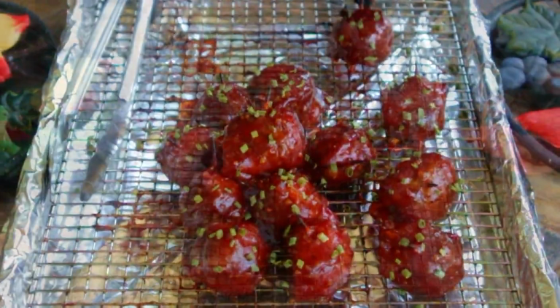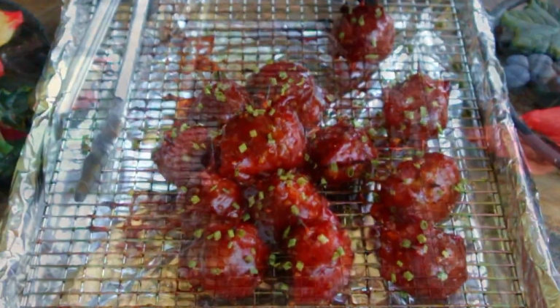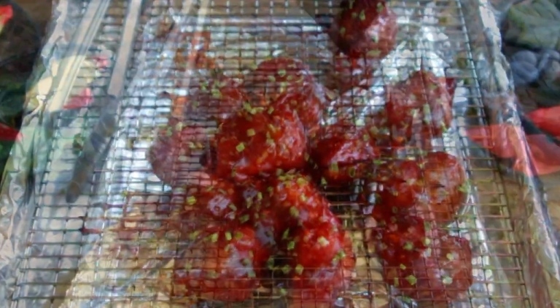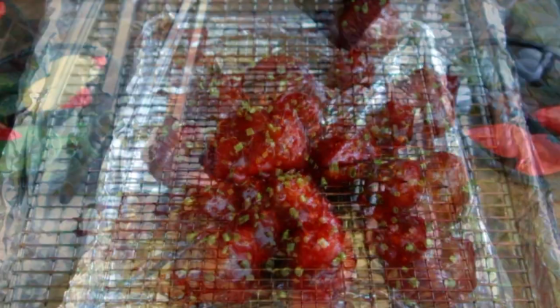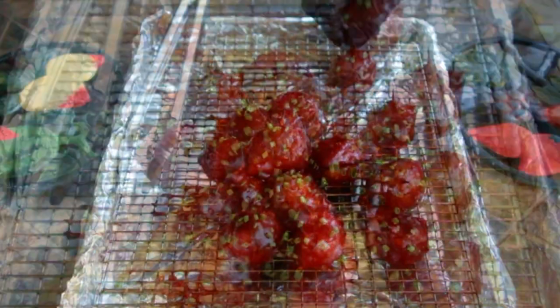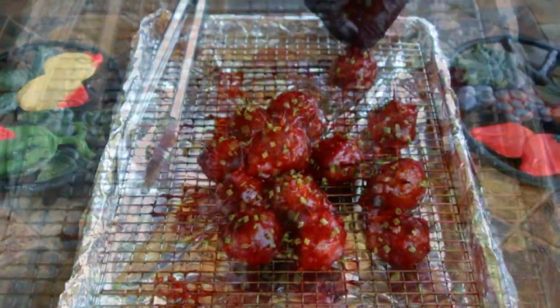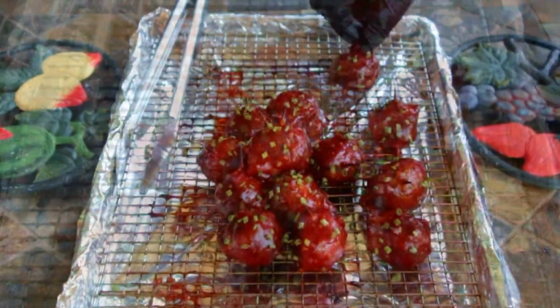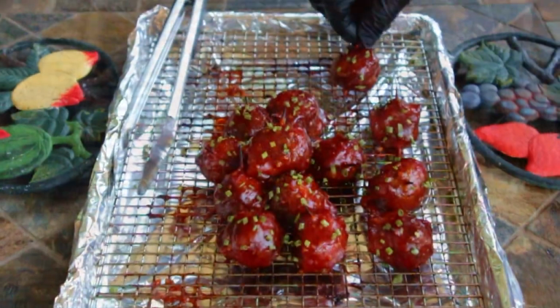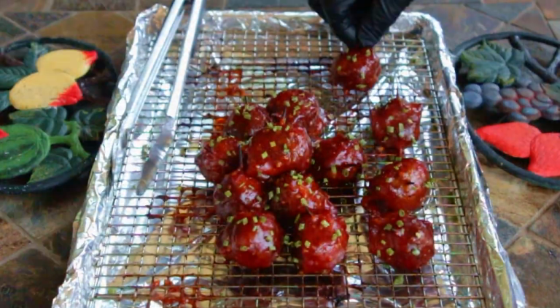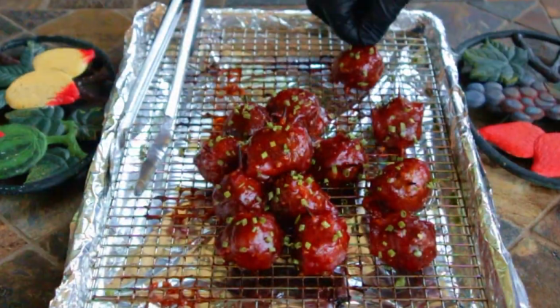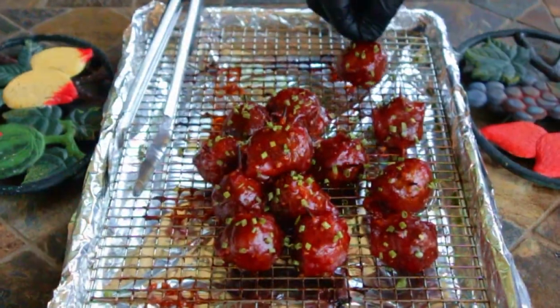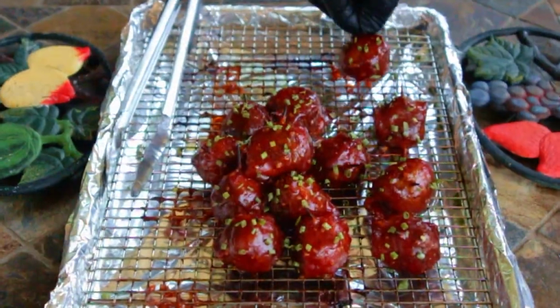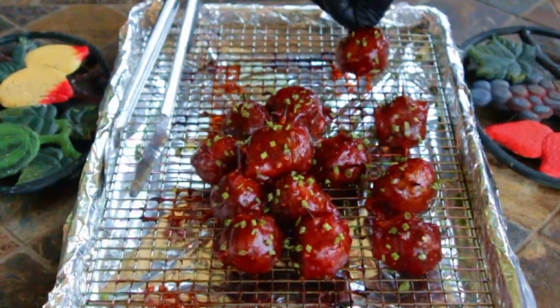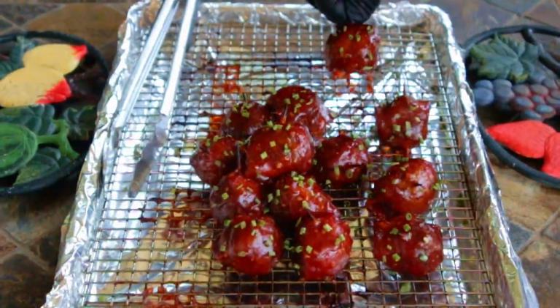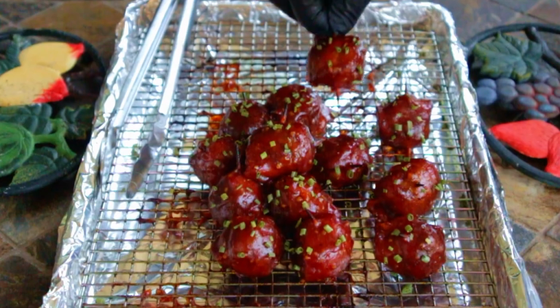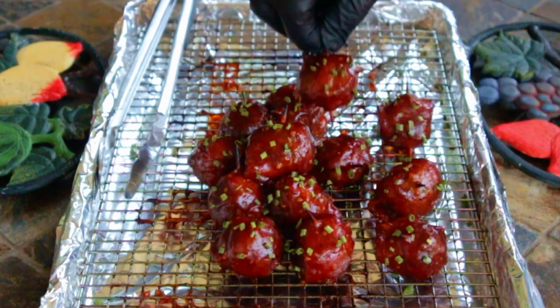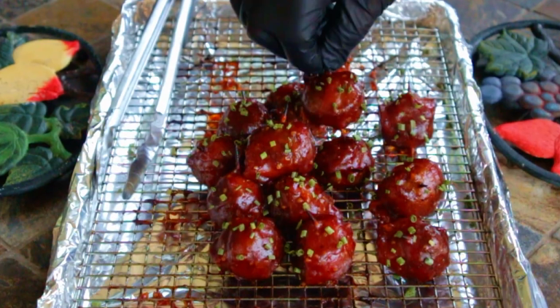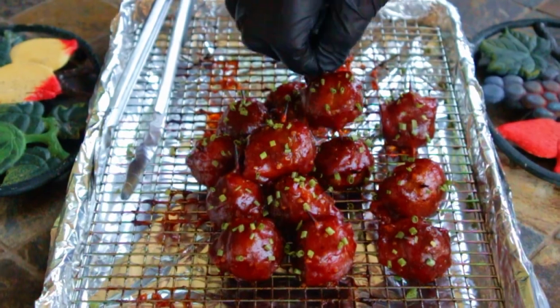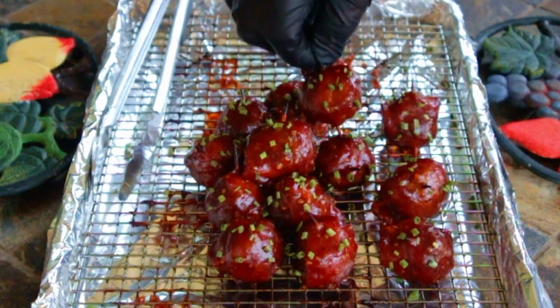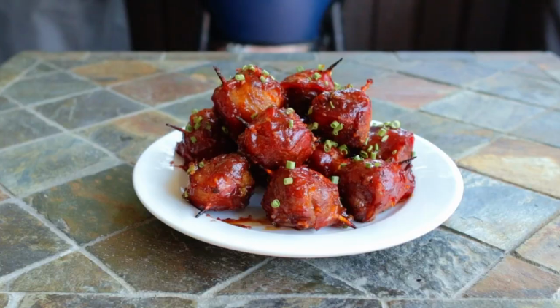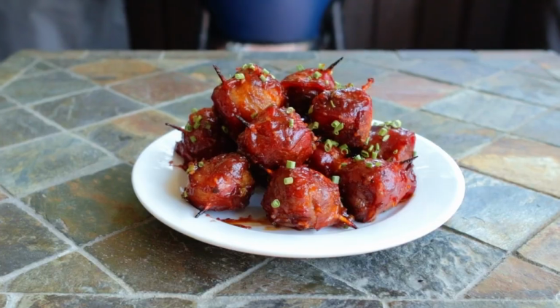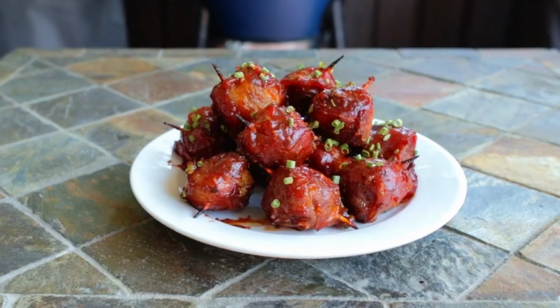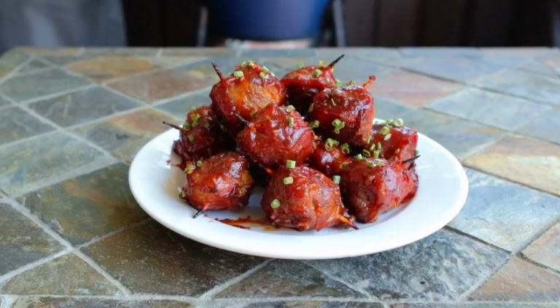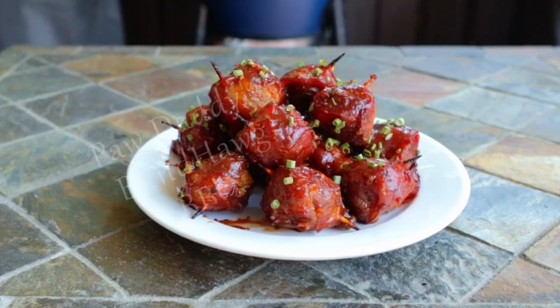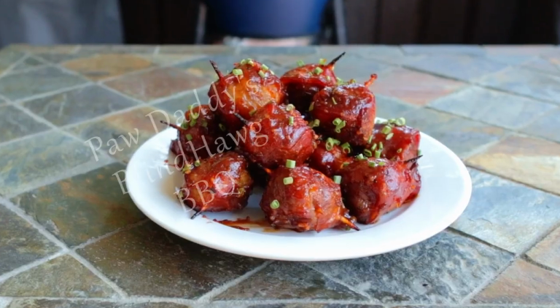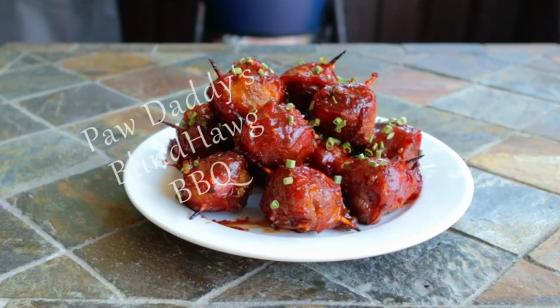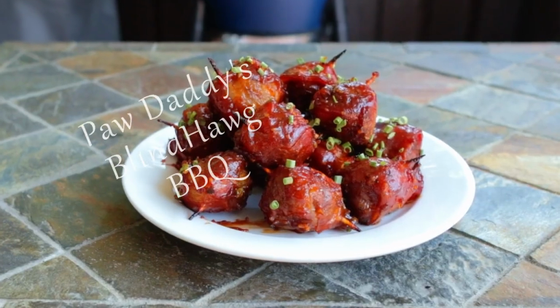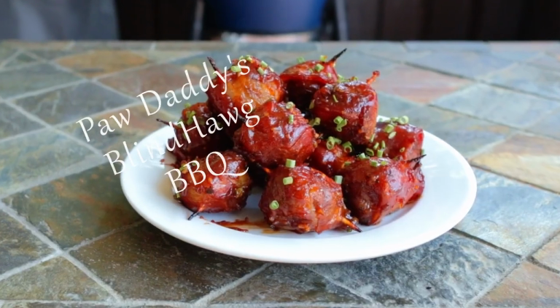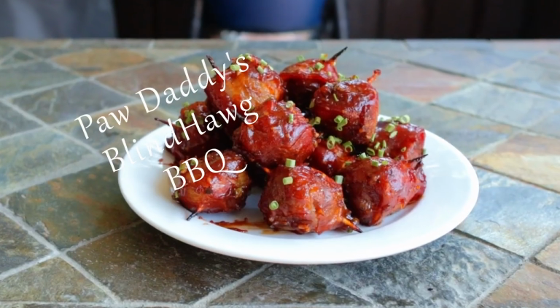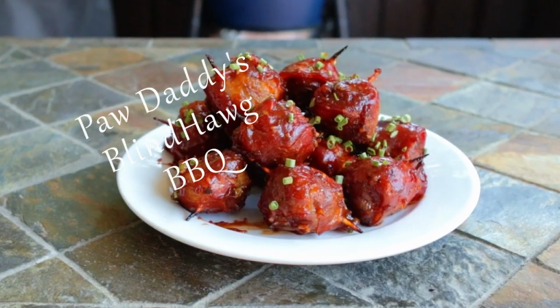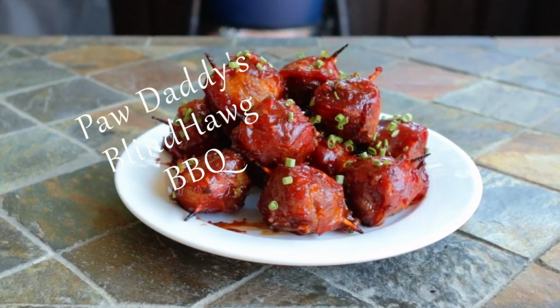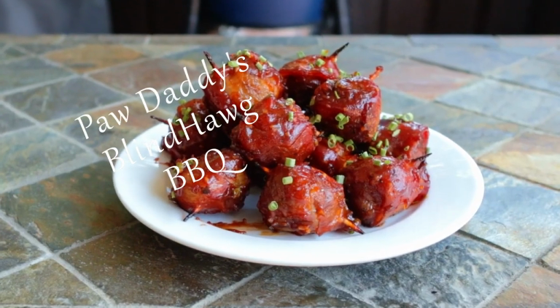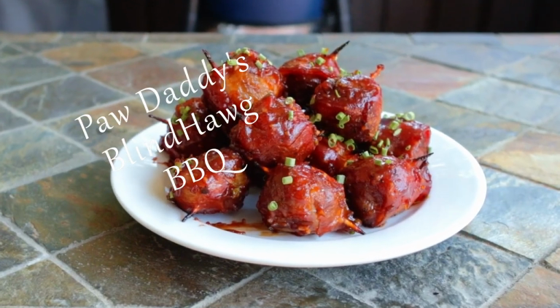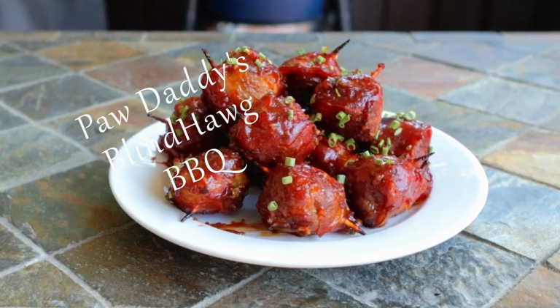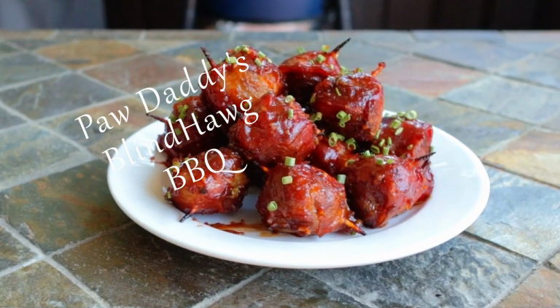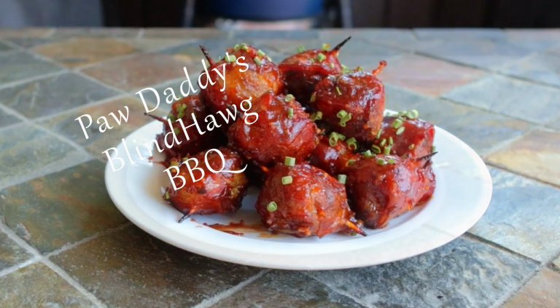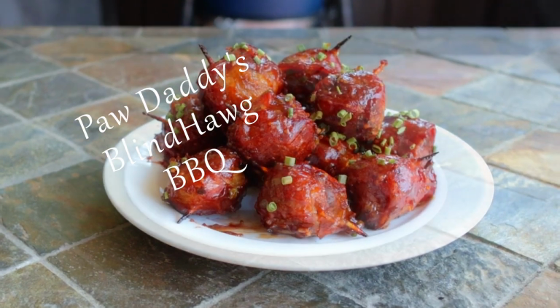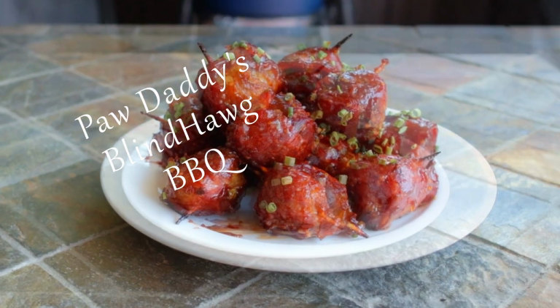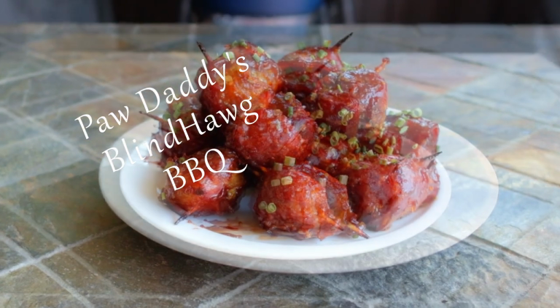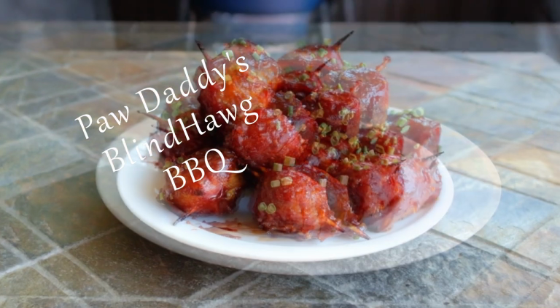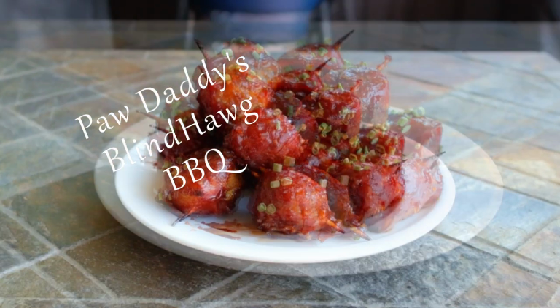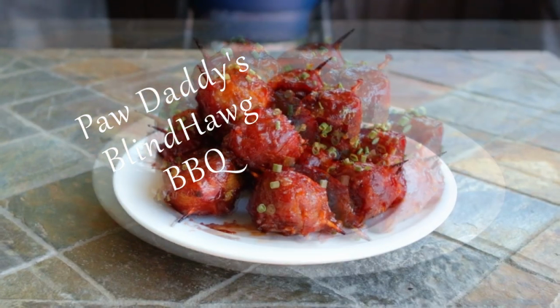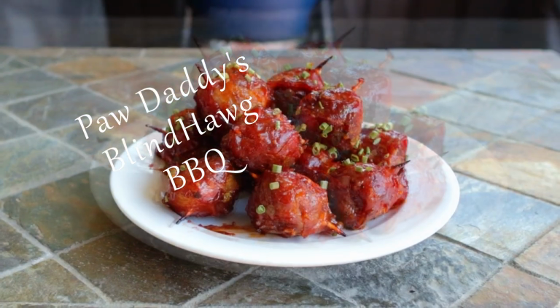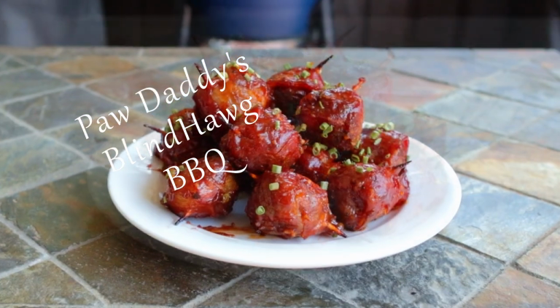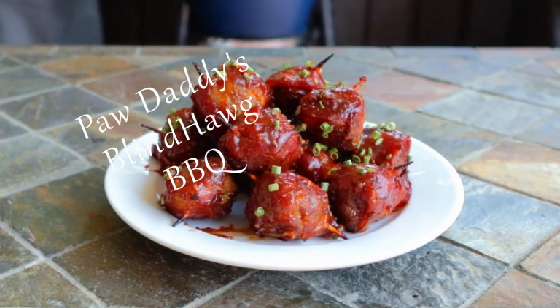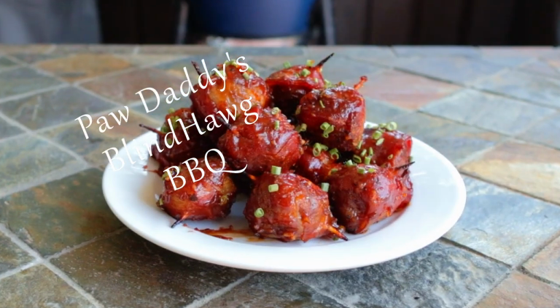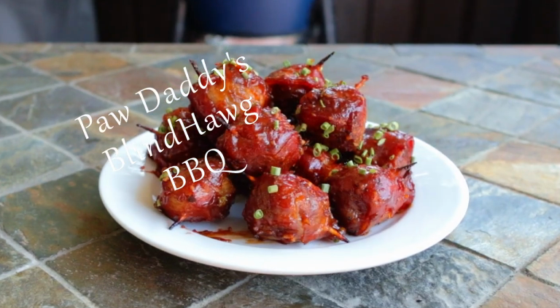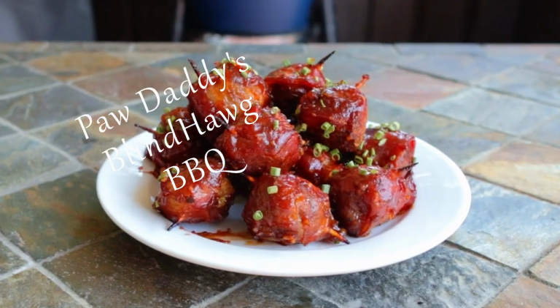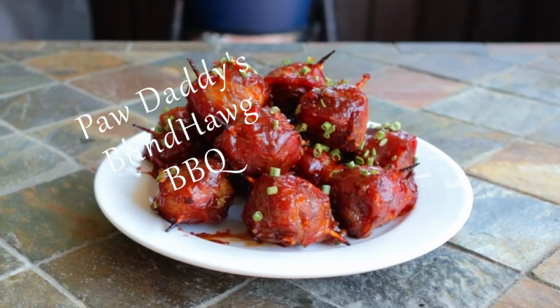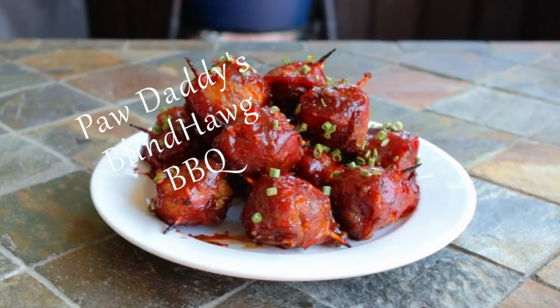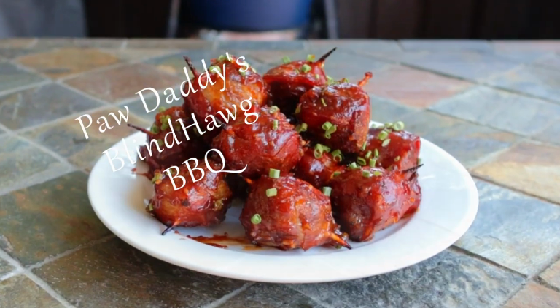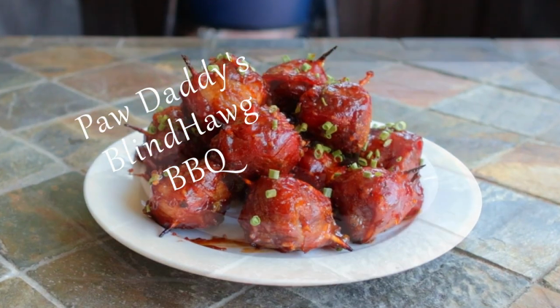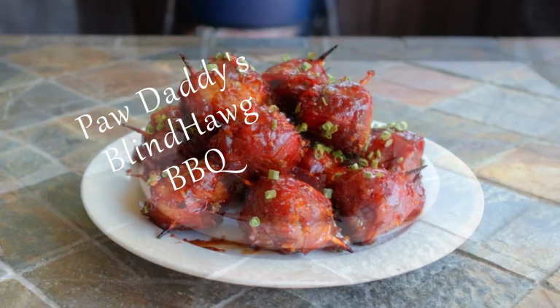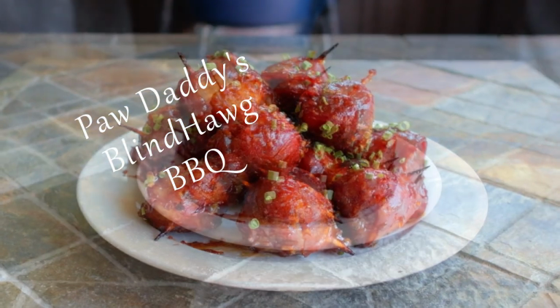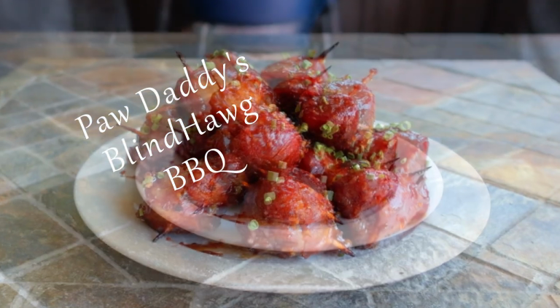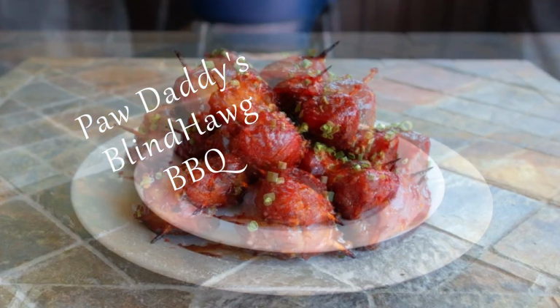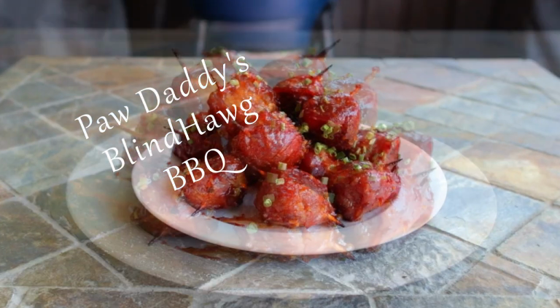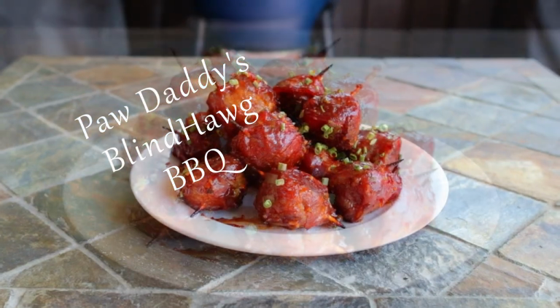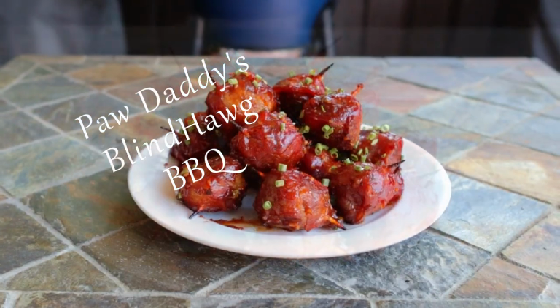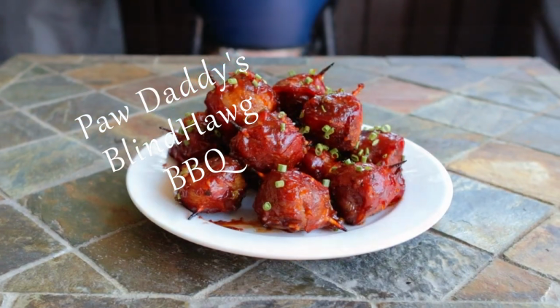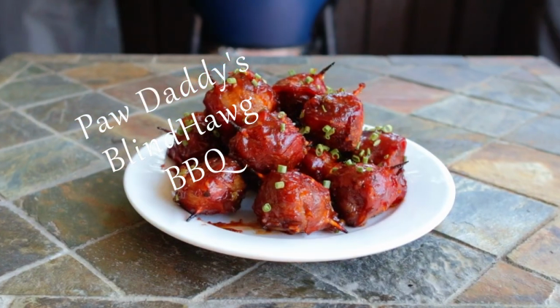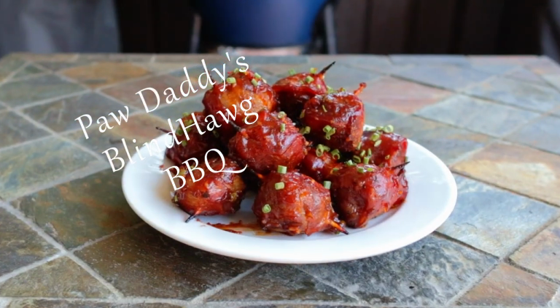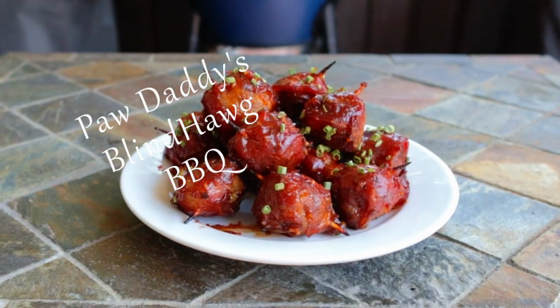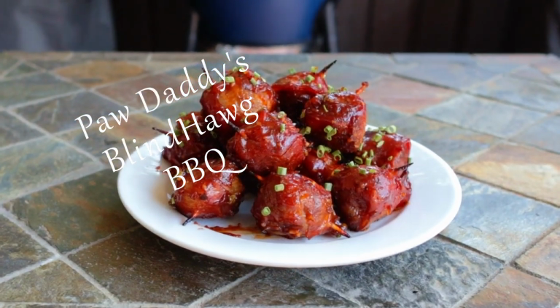Be sure and hit that like button on your way out, and remember that you heard it at Paw Daddy's Blind Hog Barbecue.